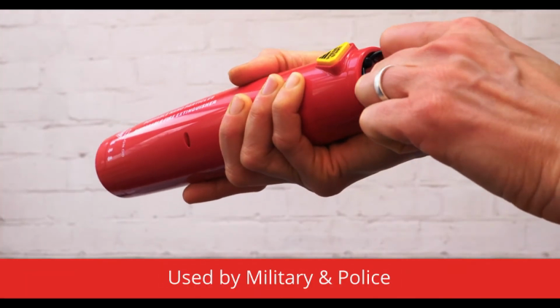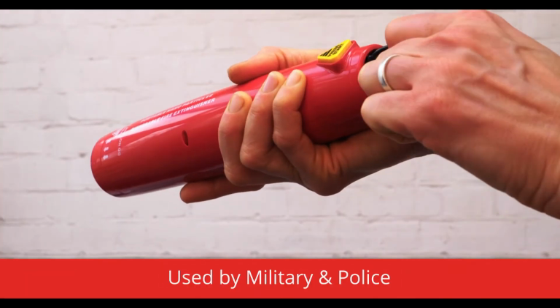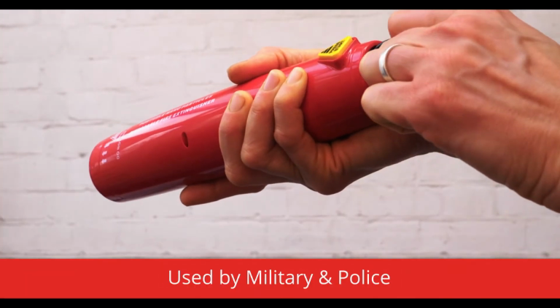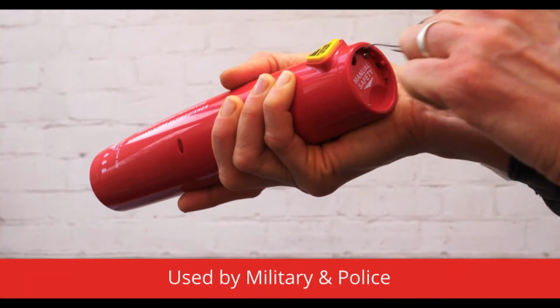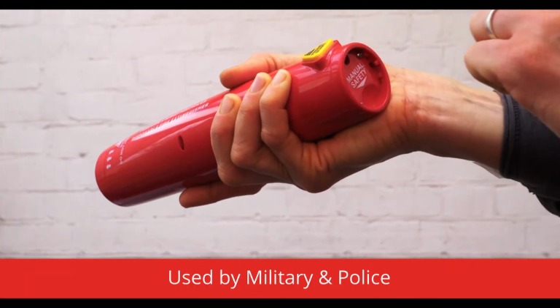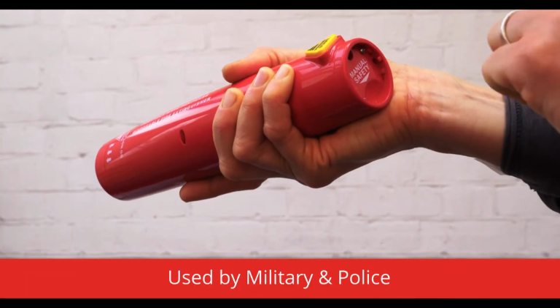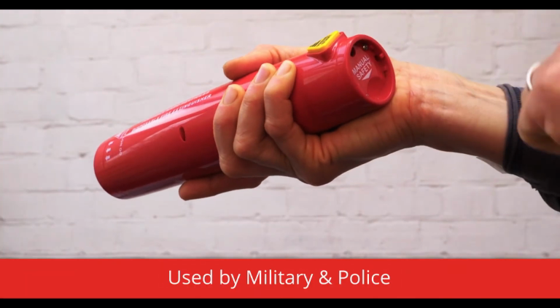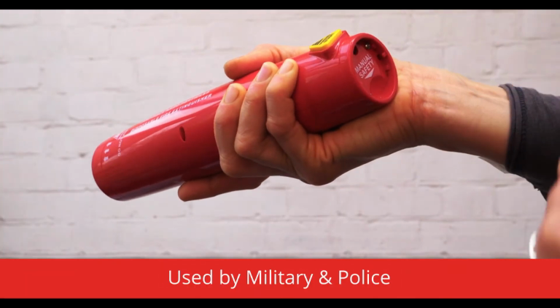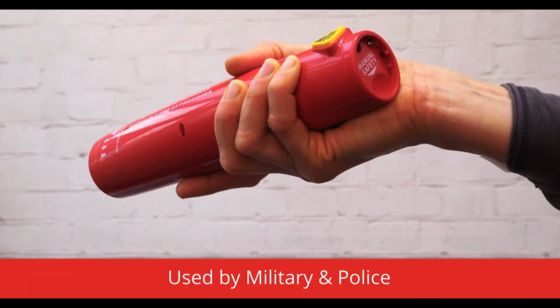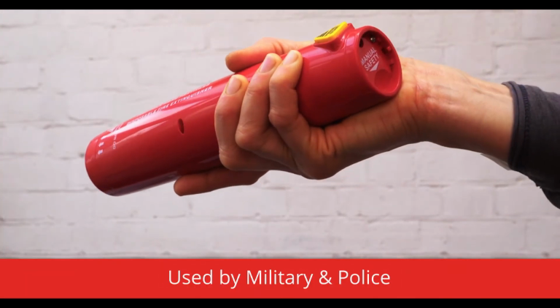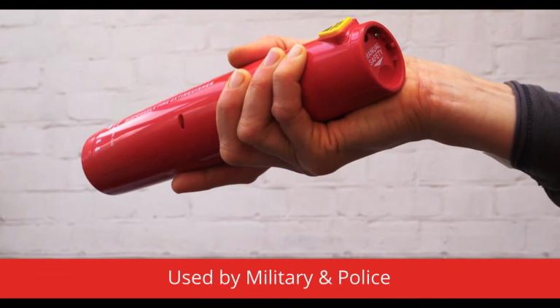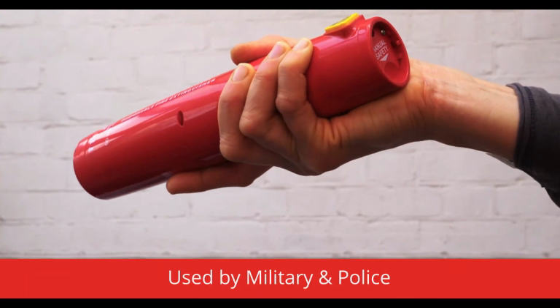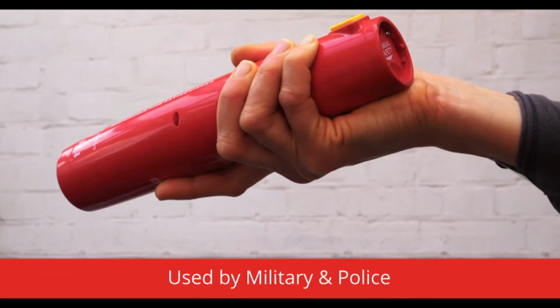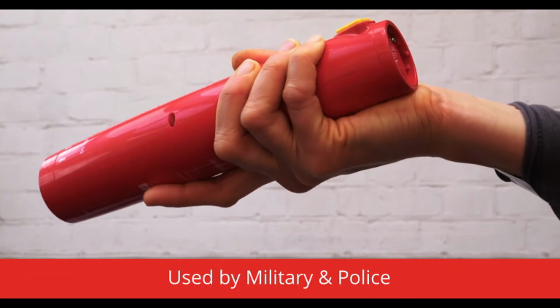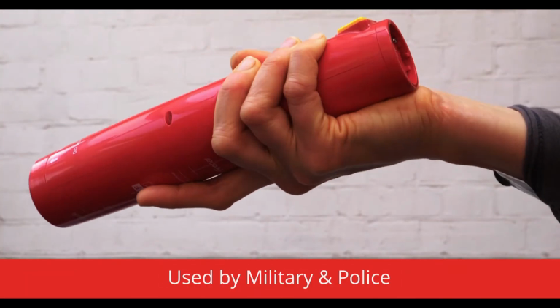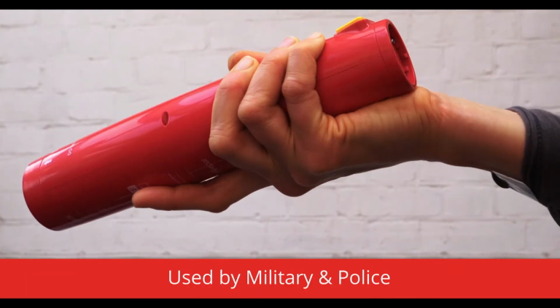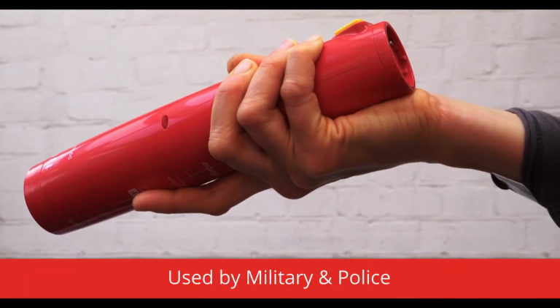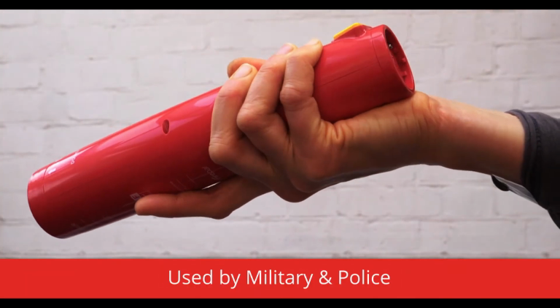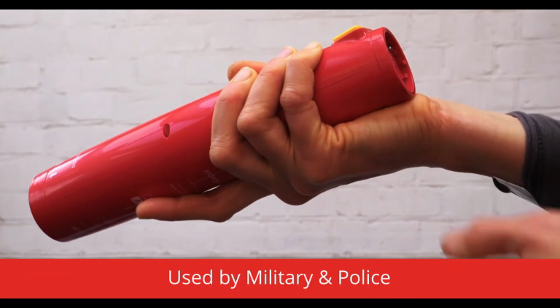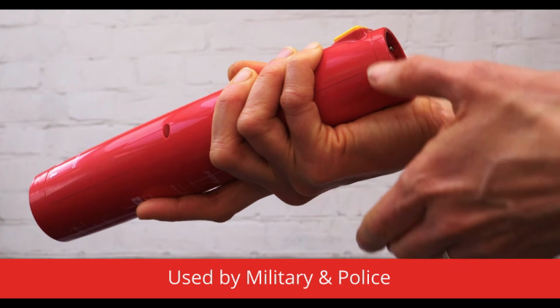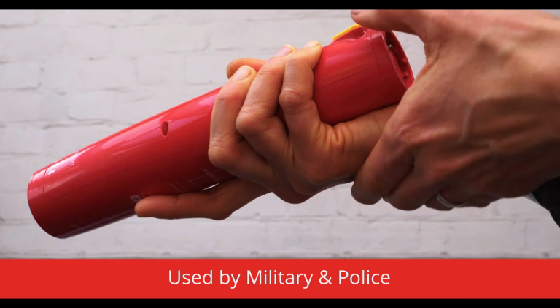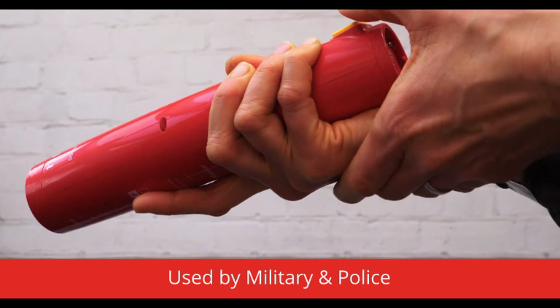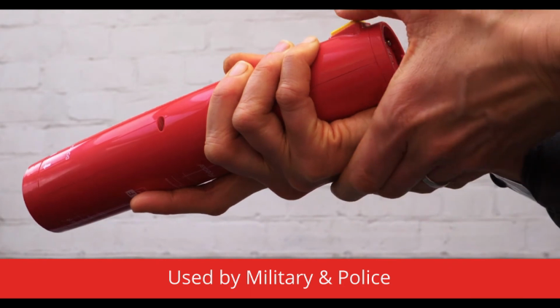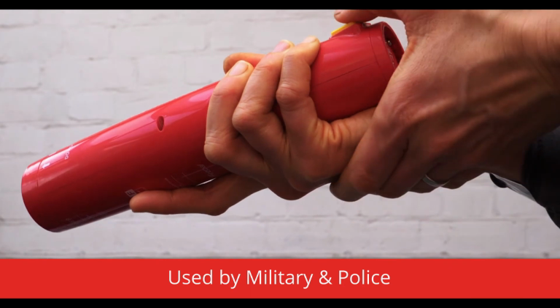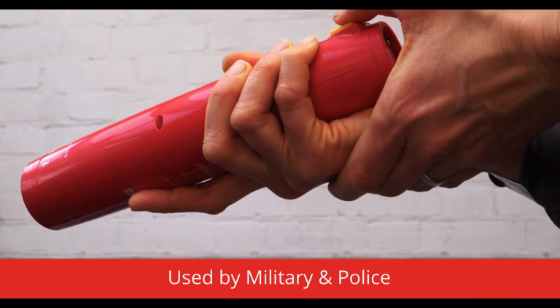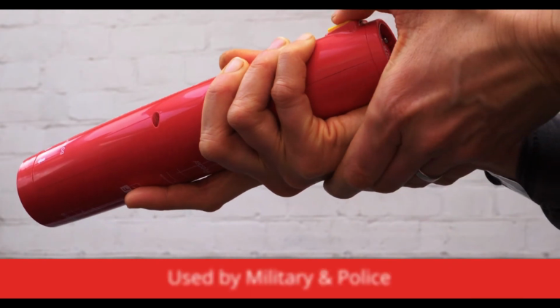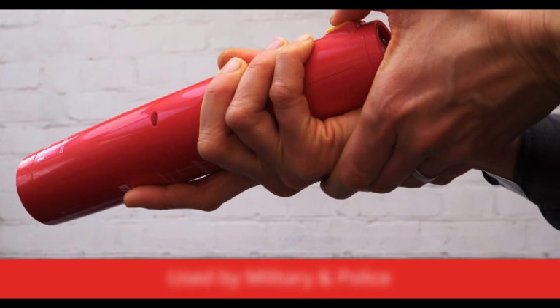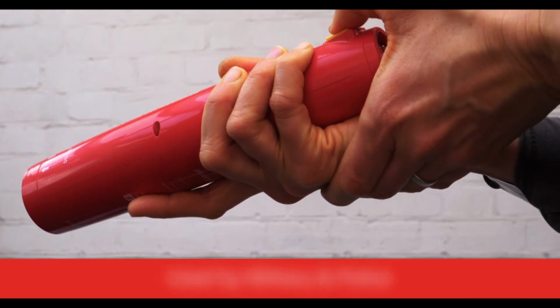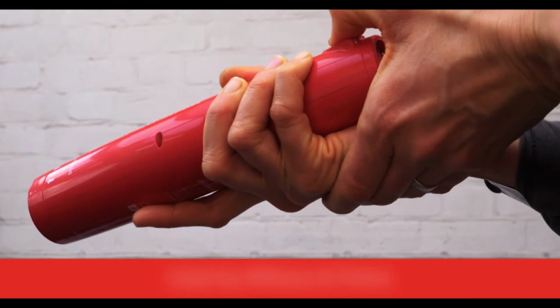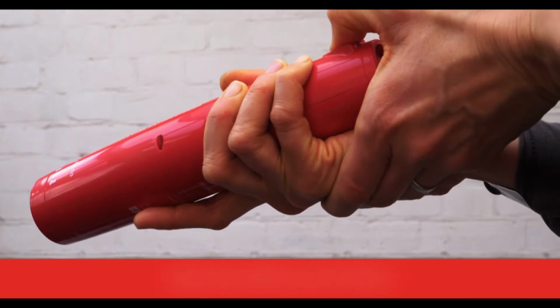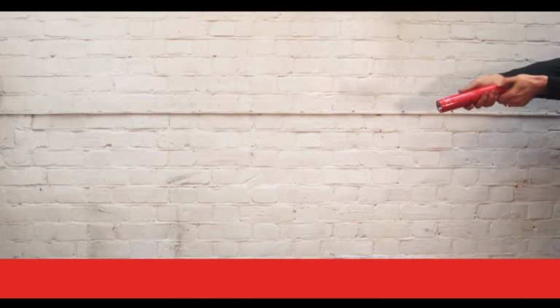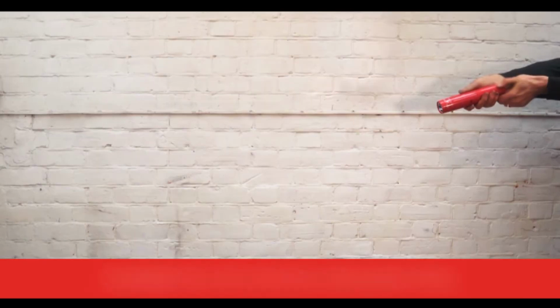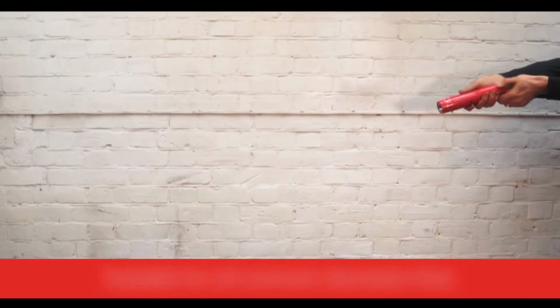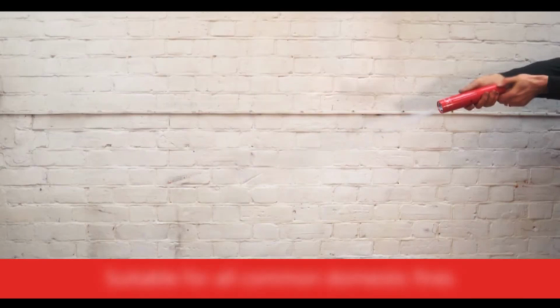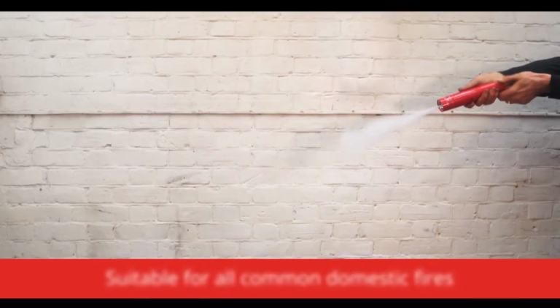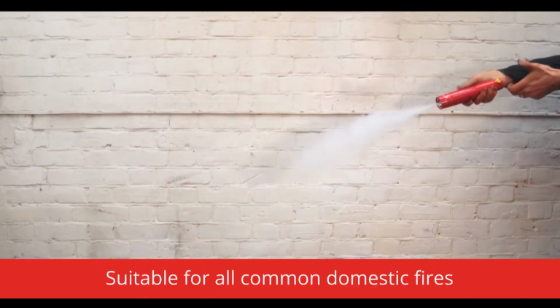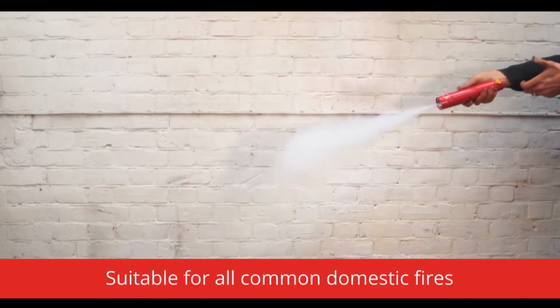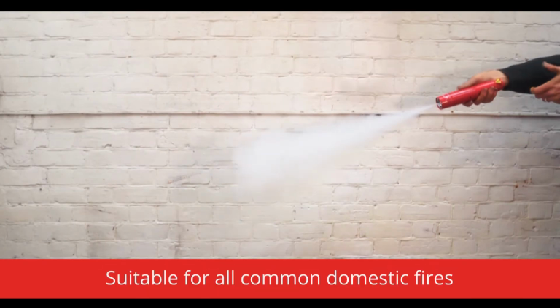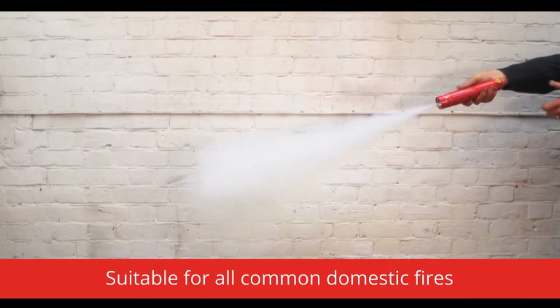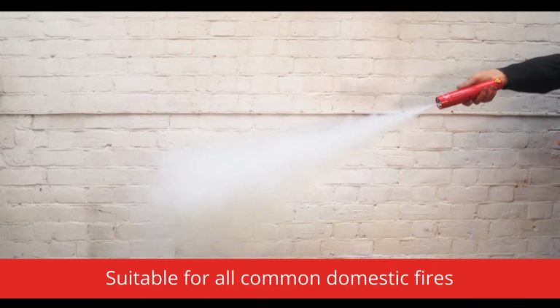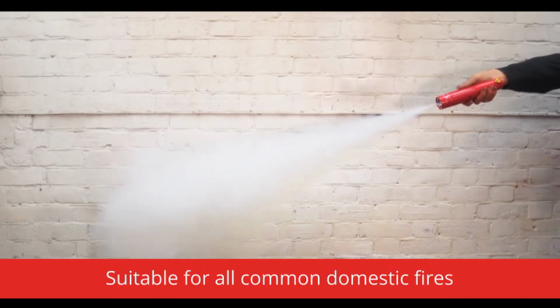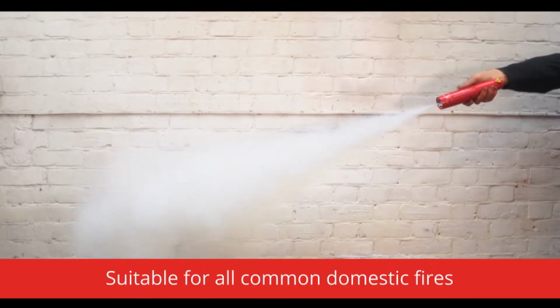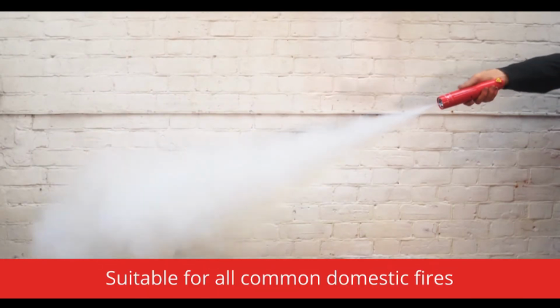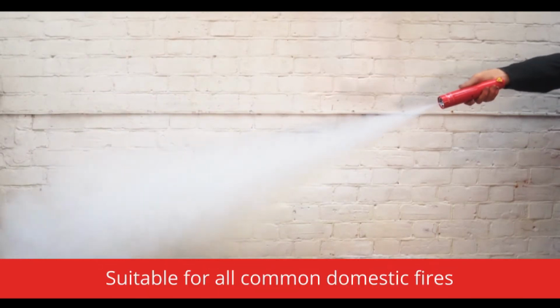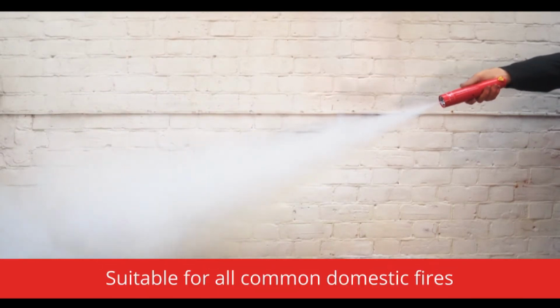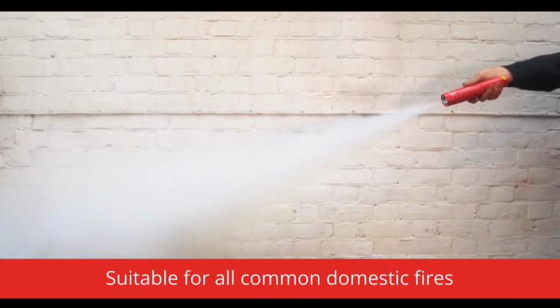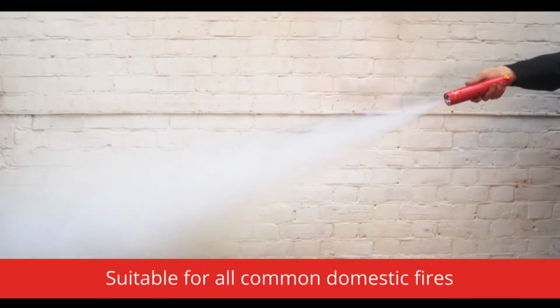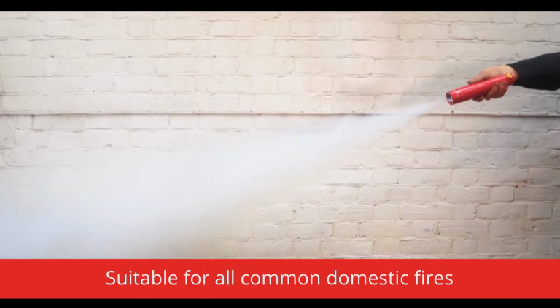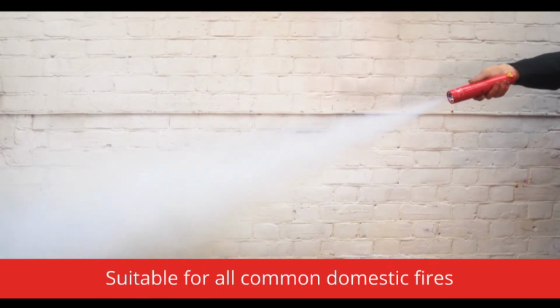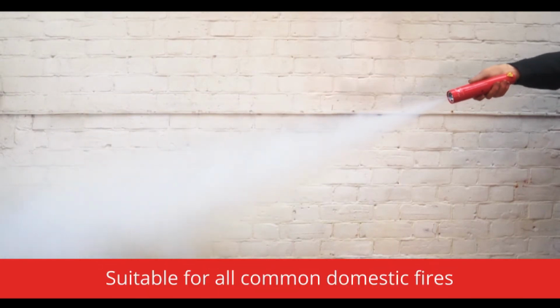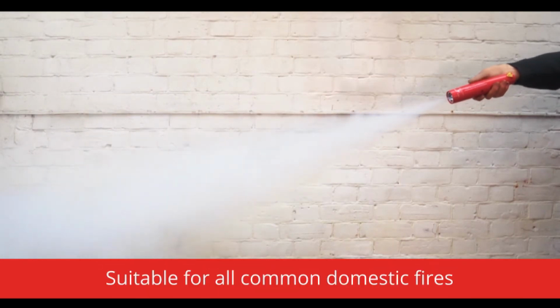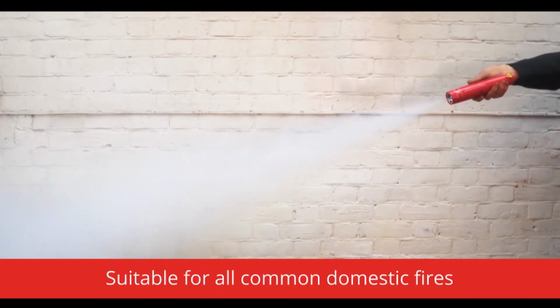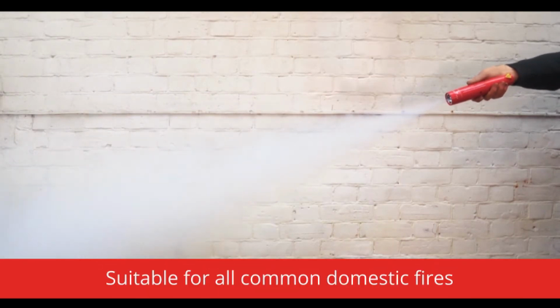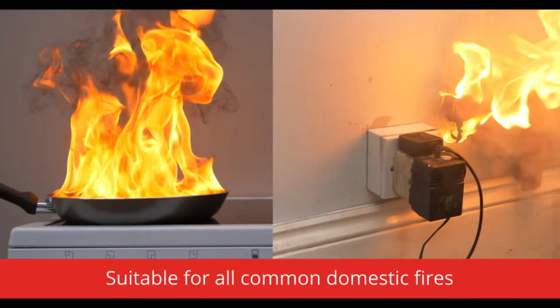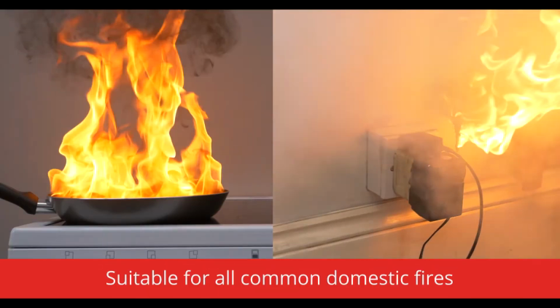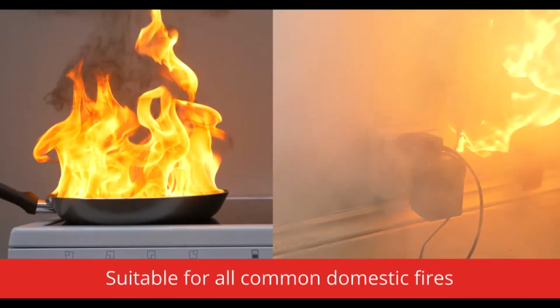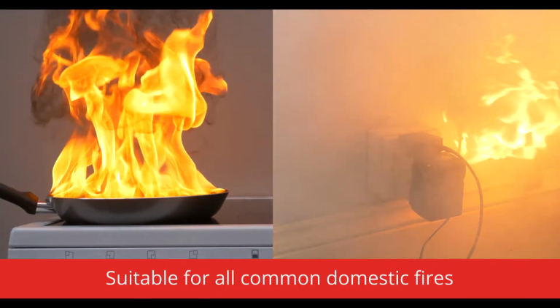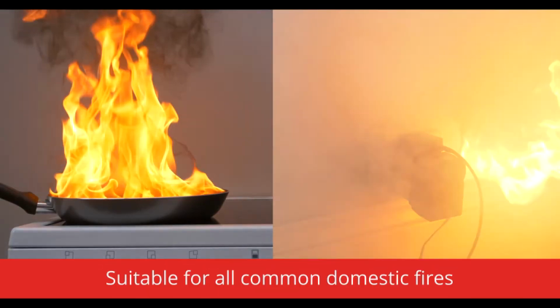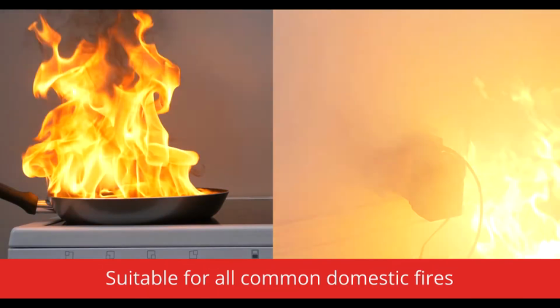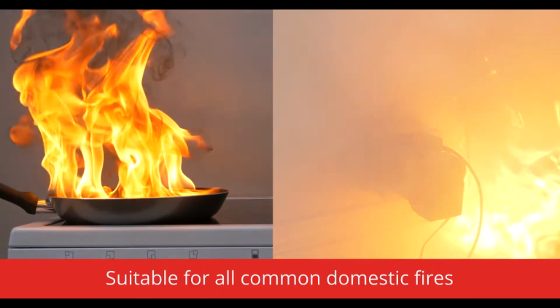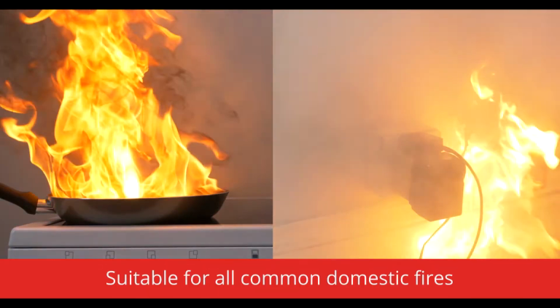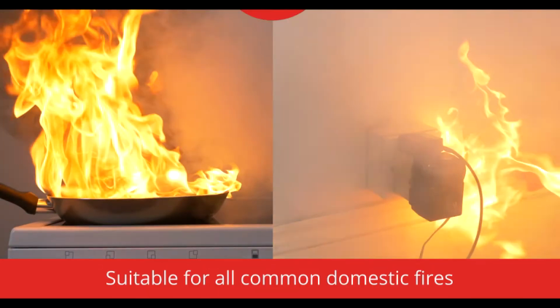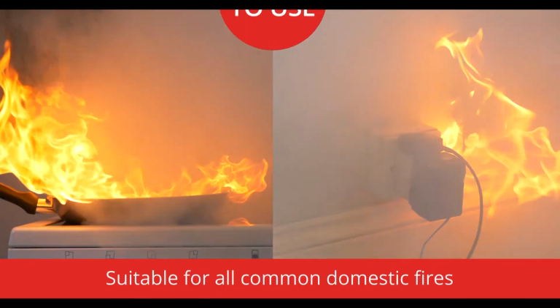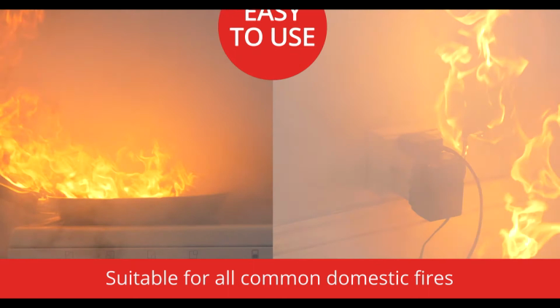Just pull the safety tab, aim at the bottom of the fire and press the button. It's that easy to use and it's effective on all common domestic fires.